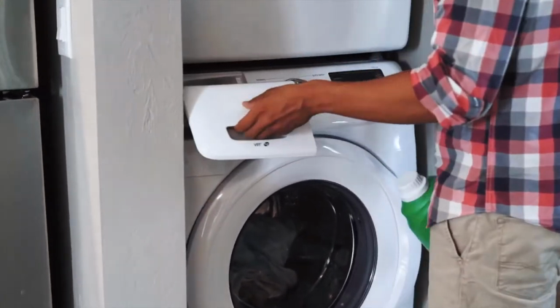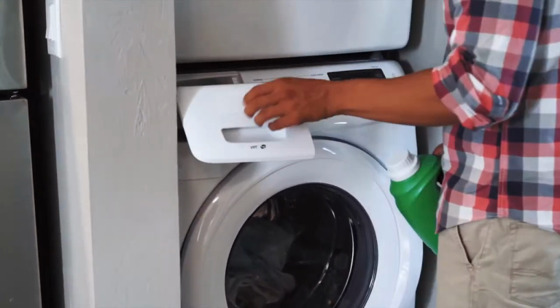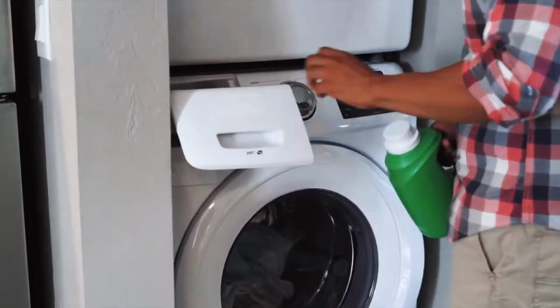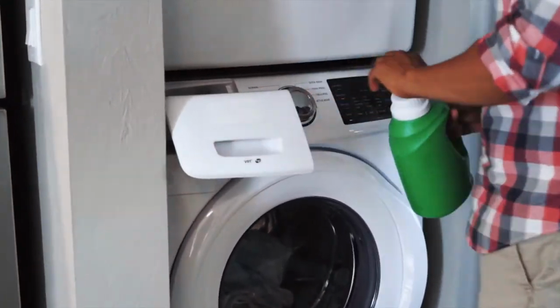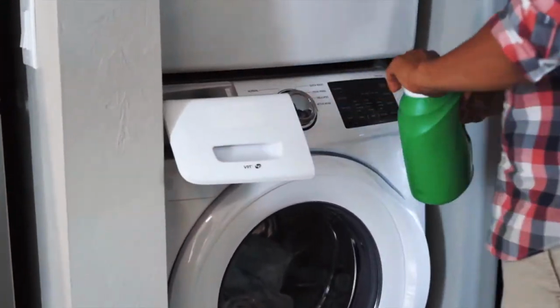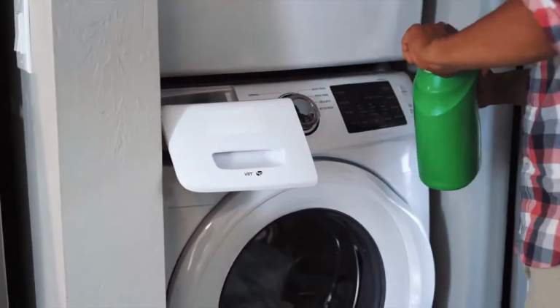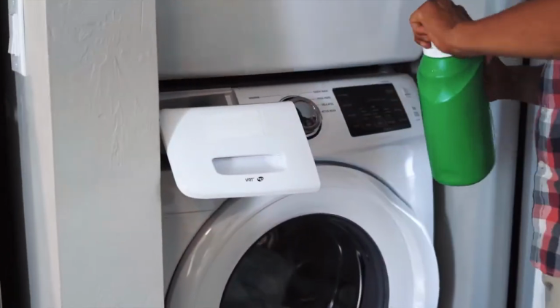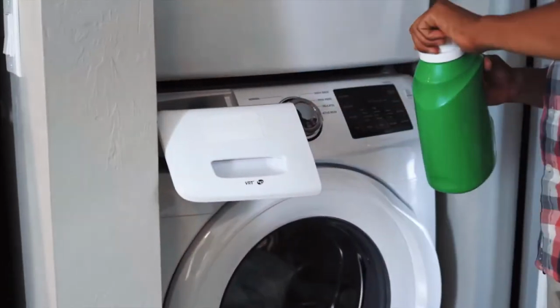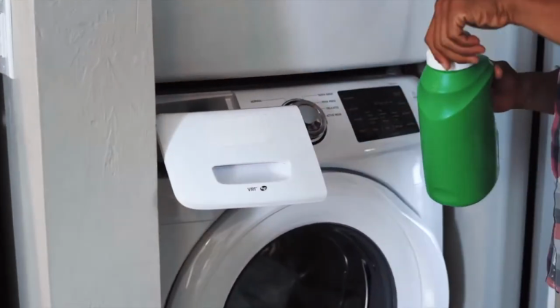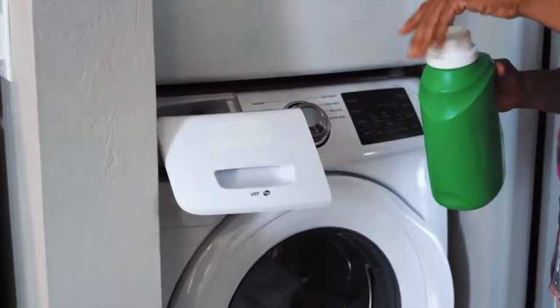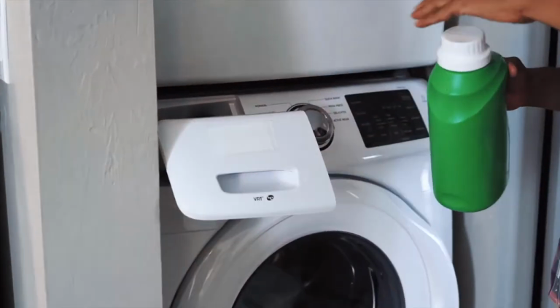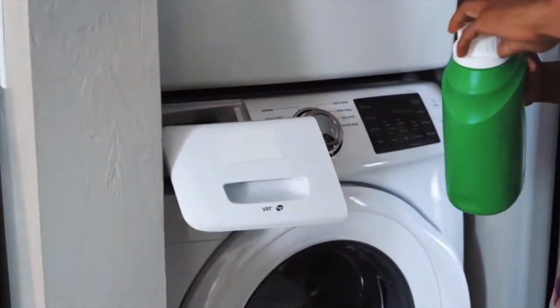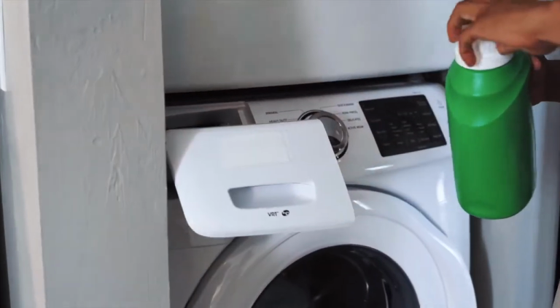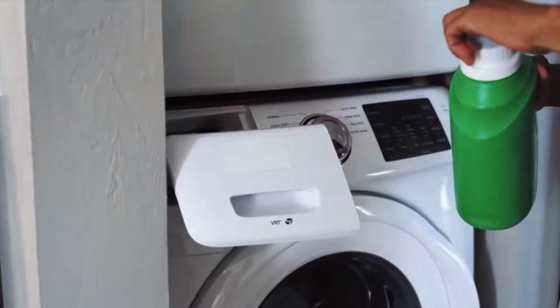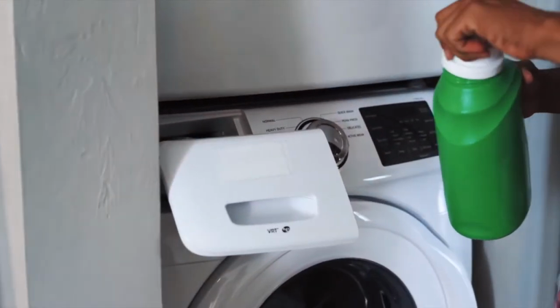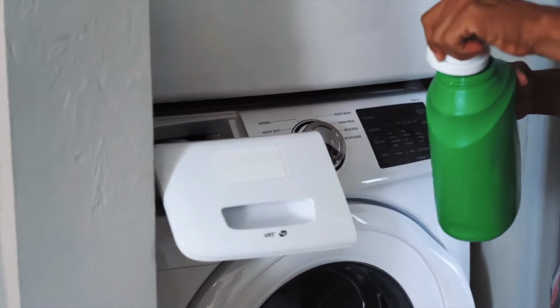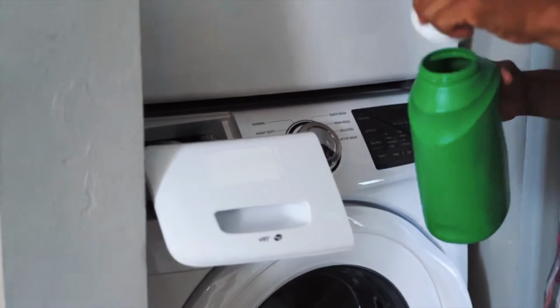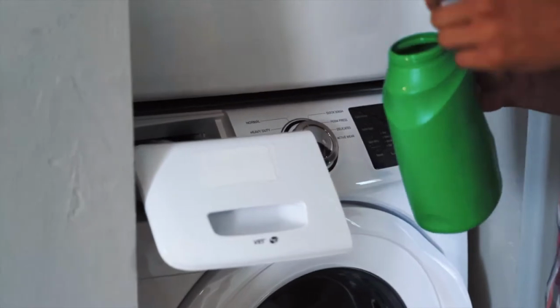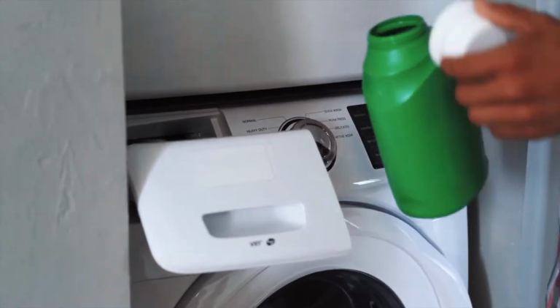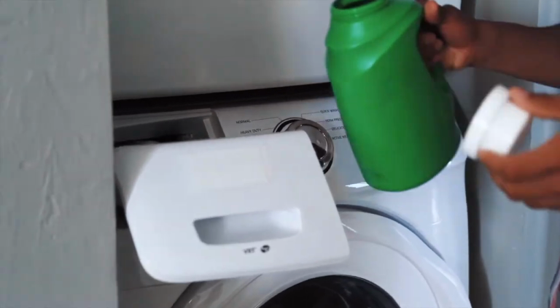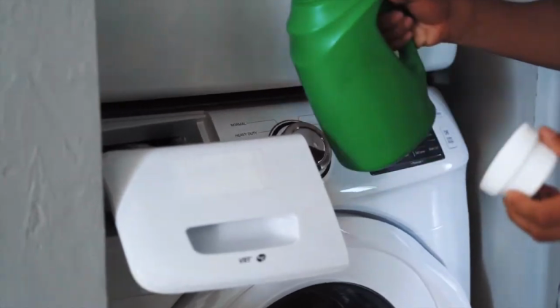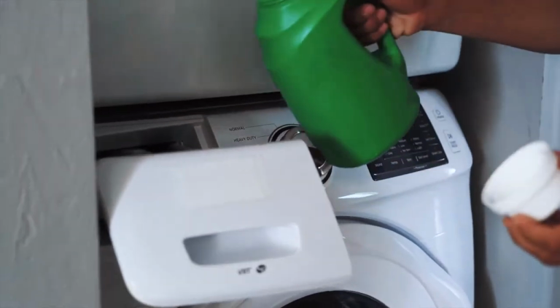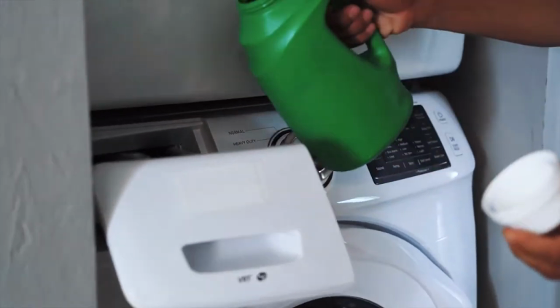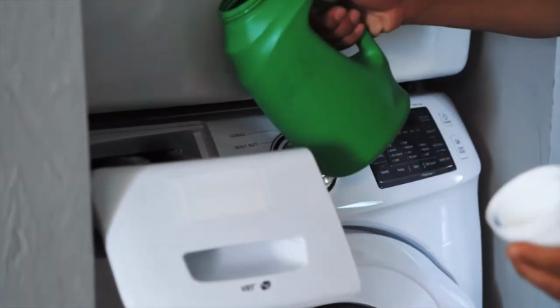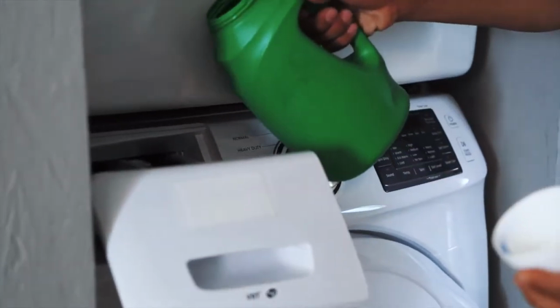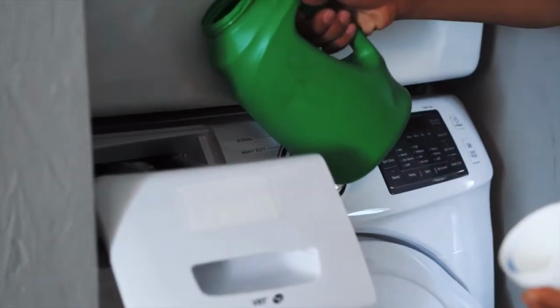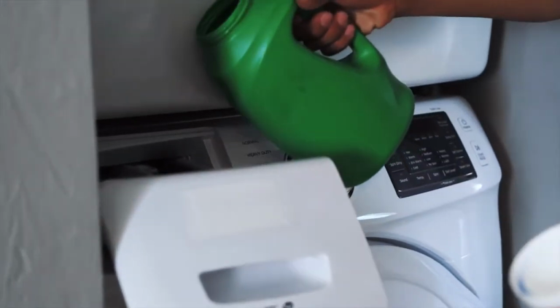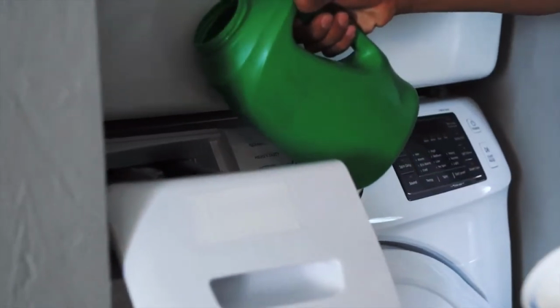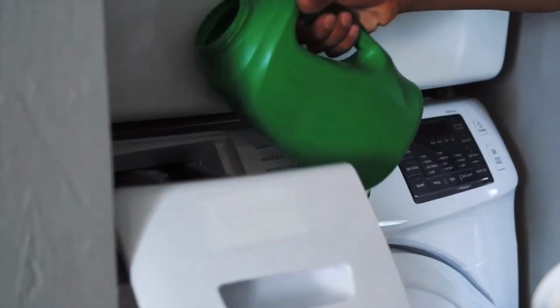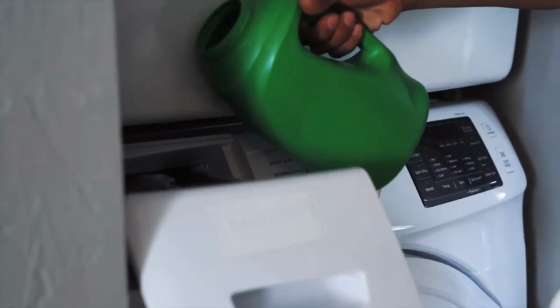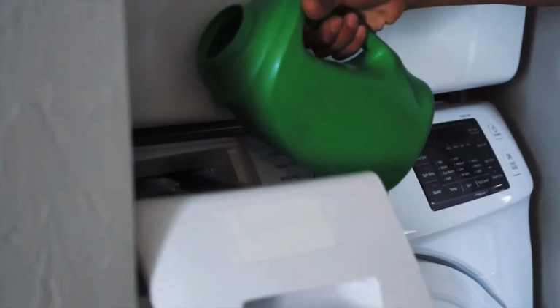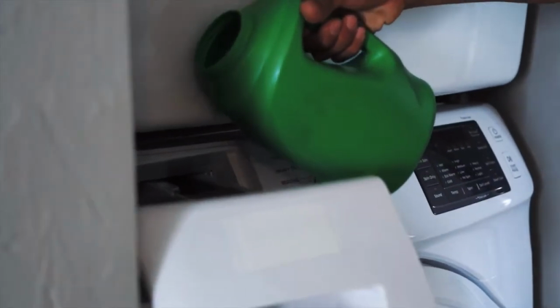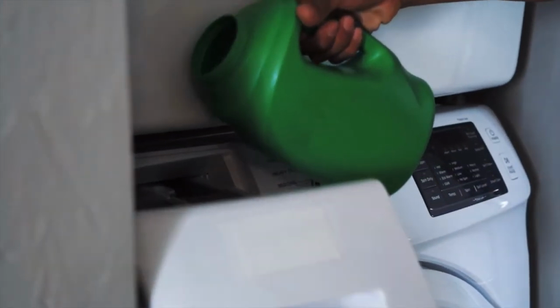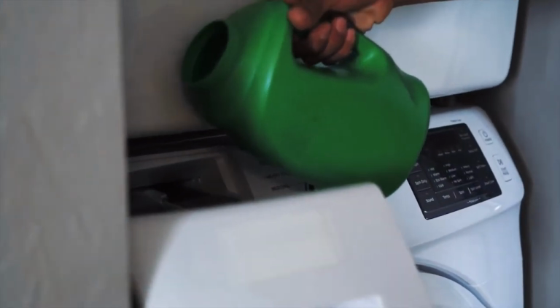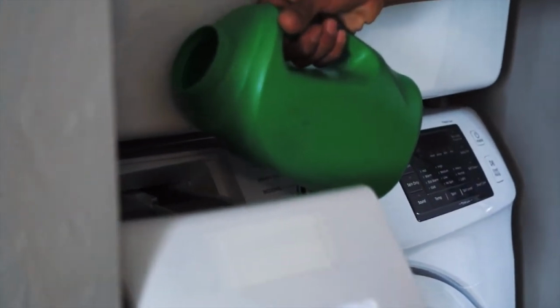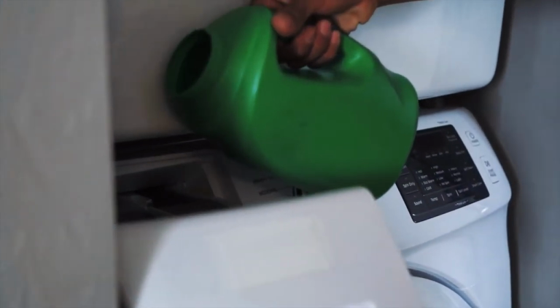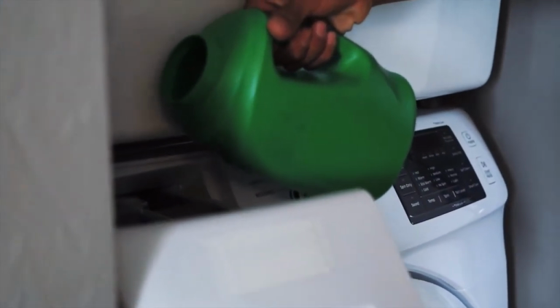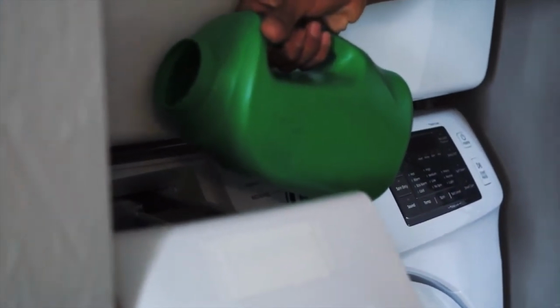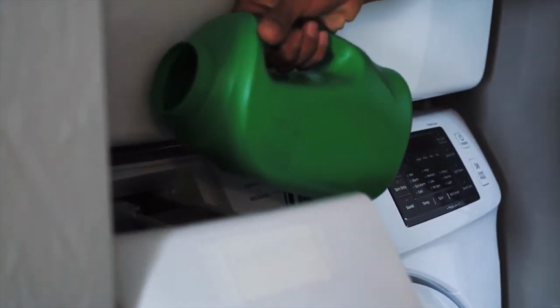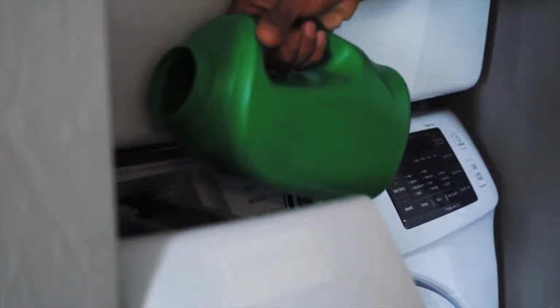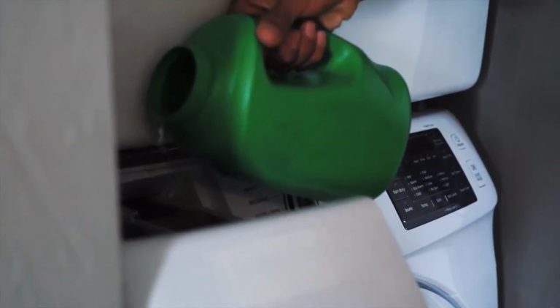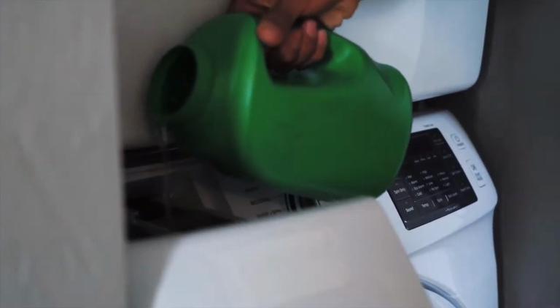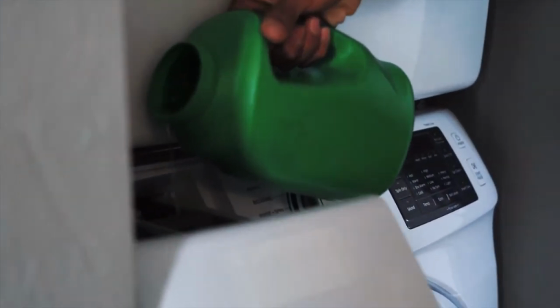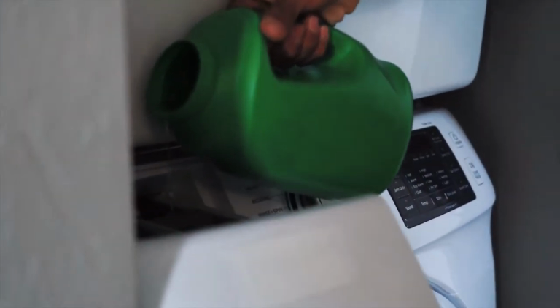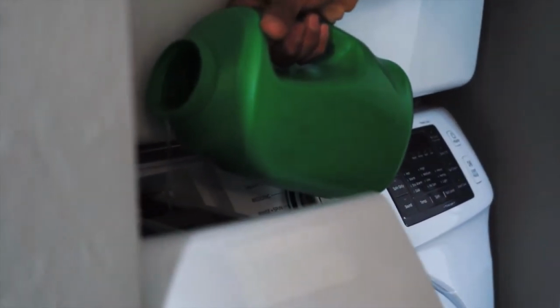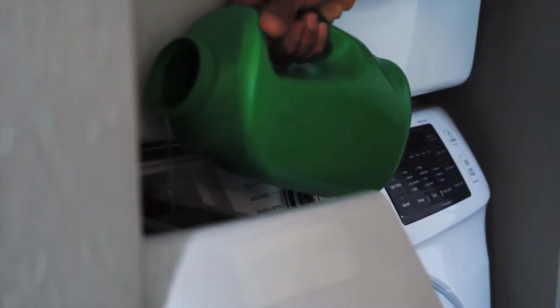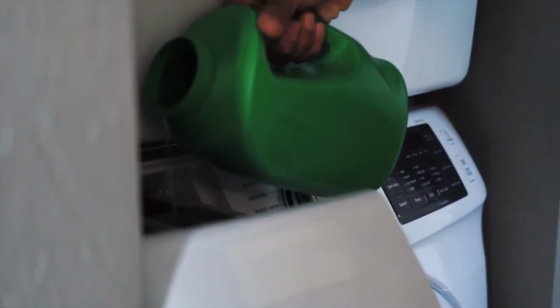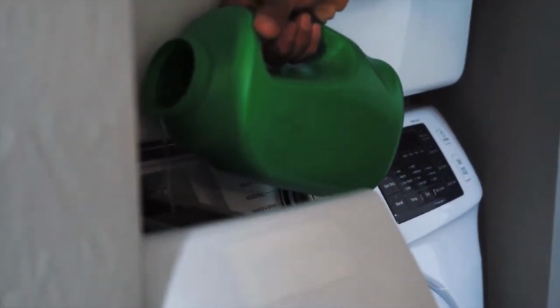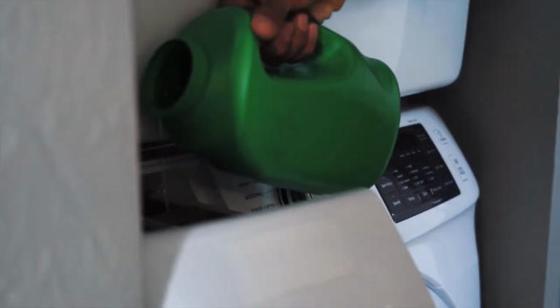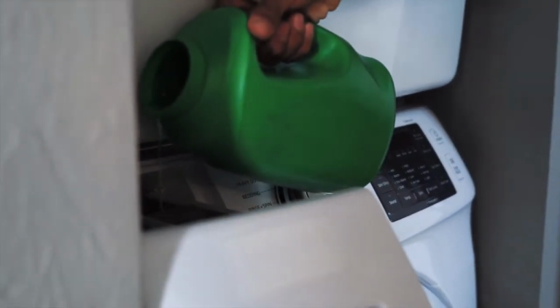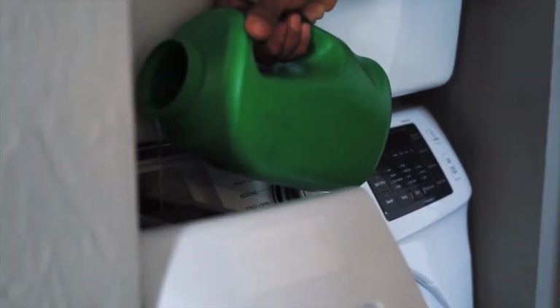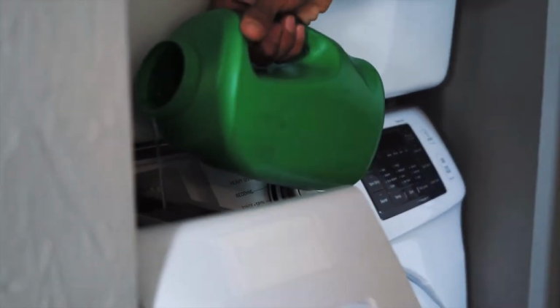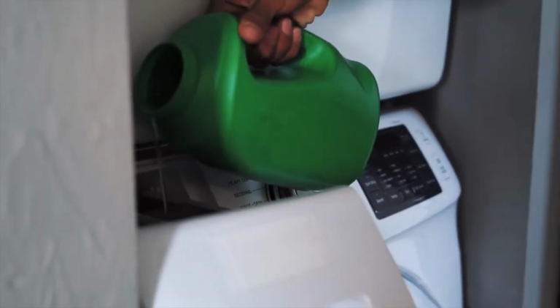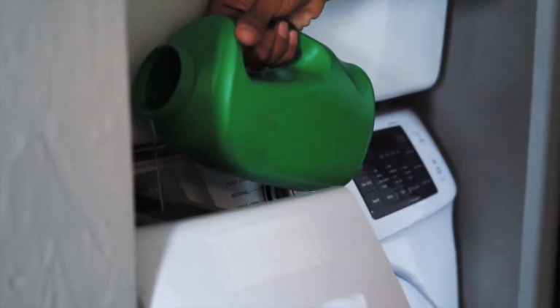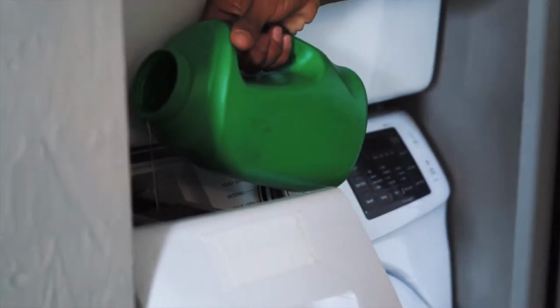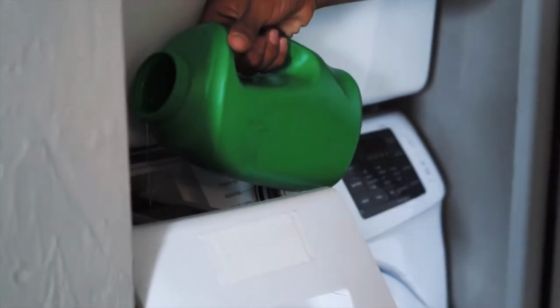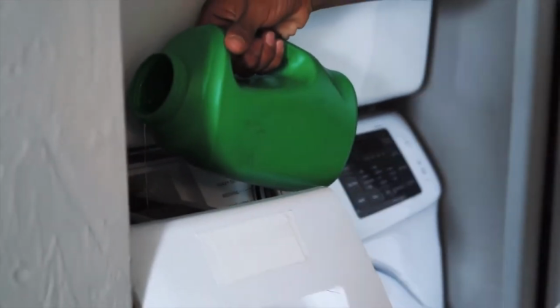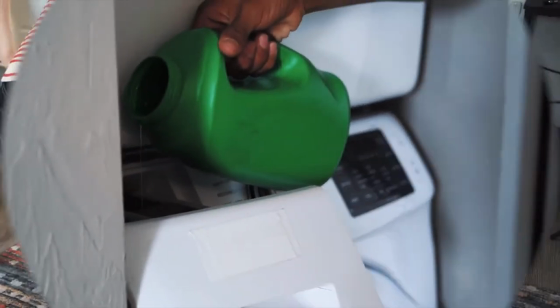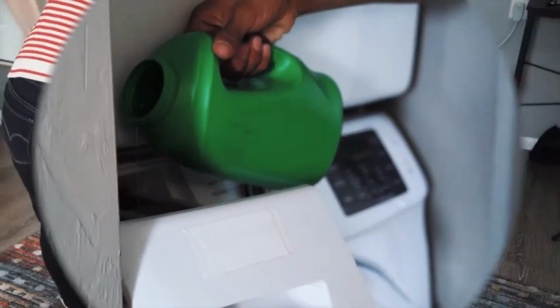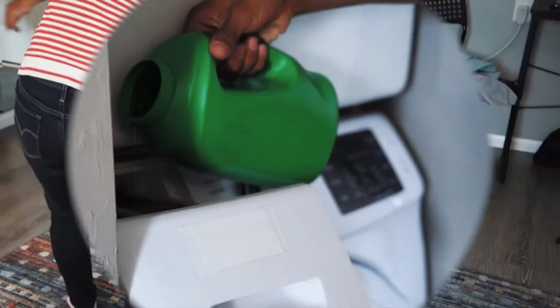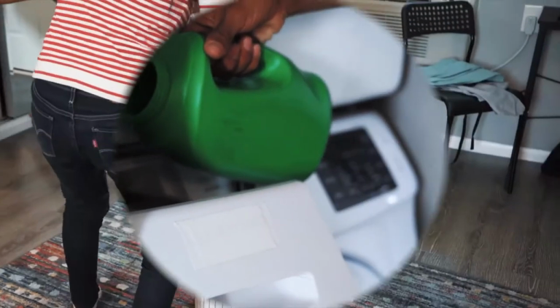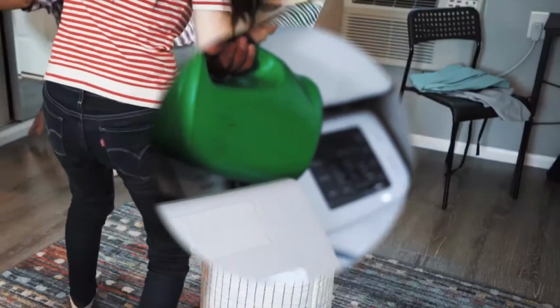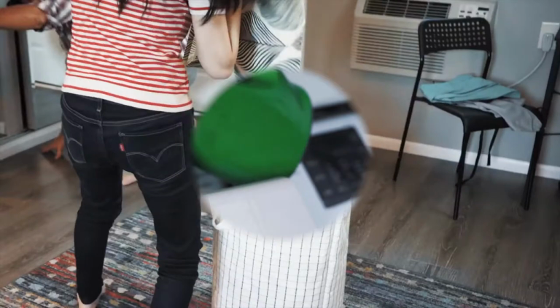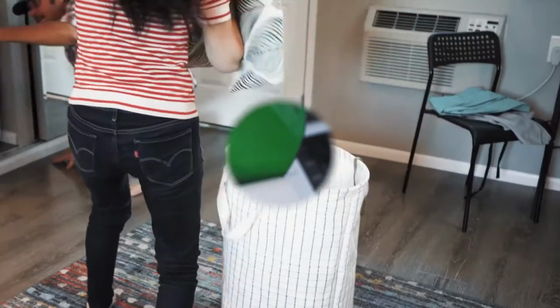Thankfully, Pure True now has a real, non-toxic, eco-friendly, odorless solution that makes this daunting task a breeze.